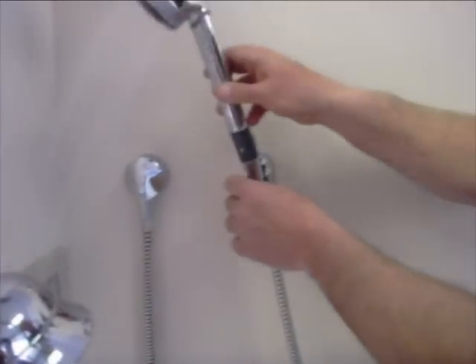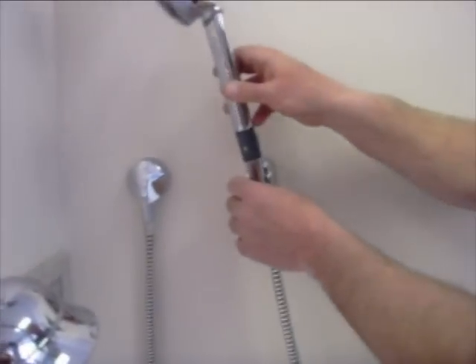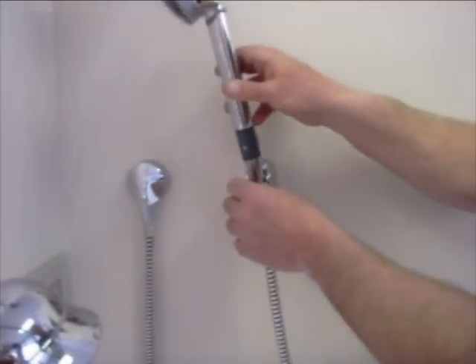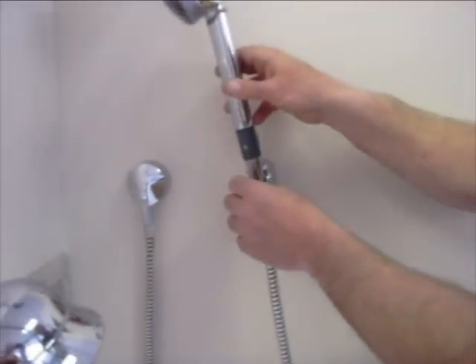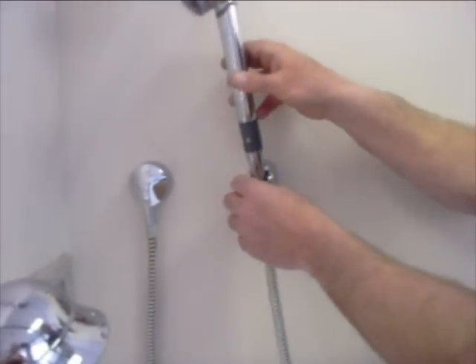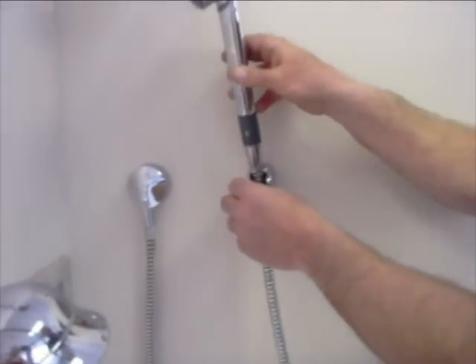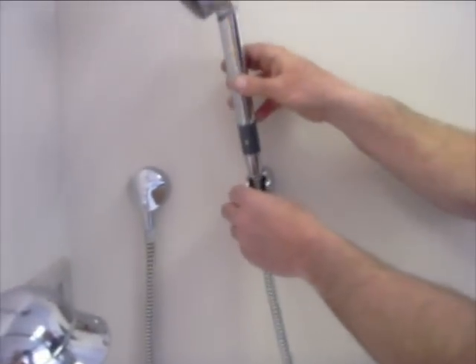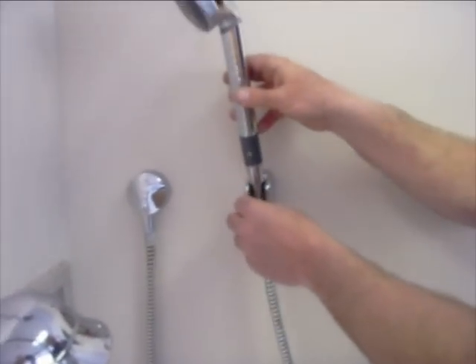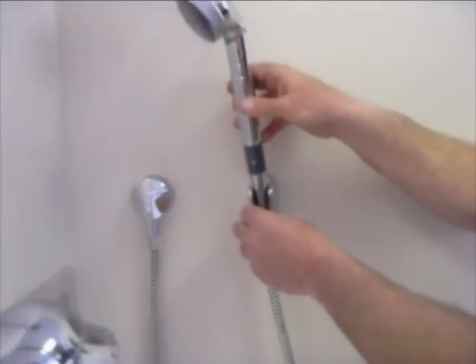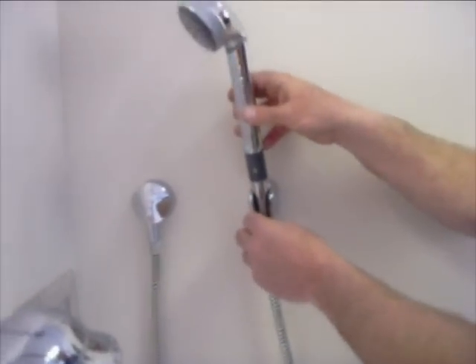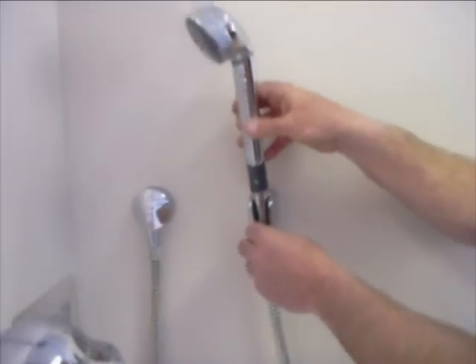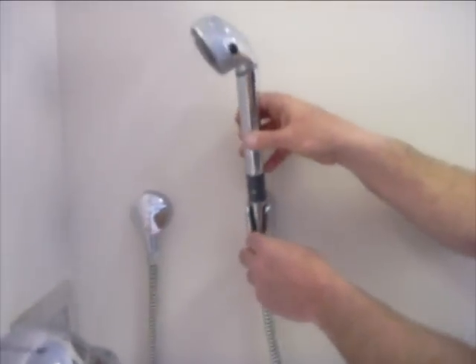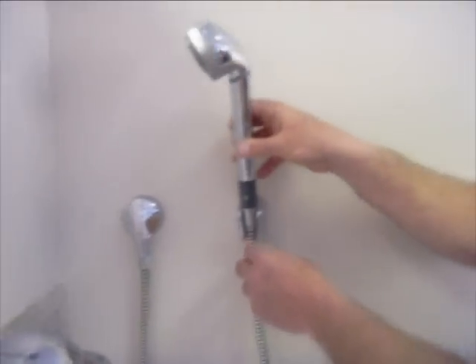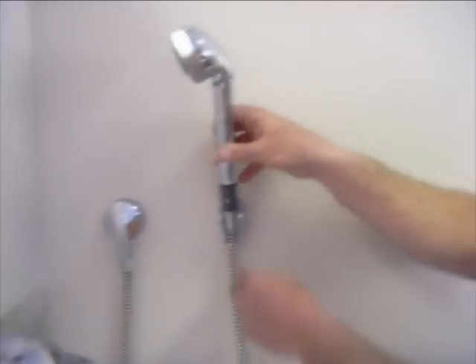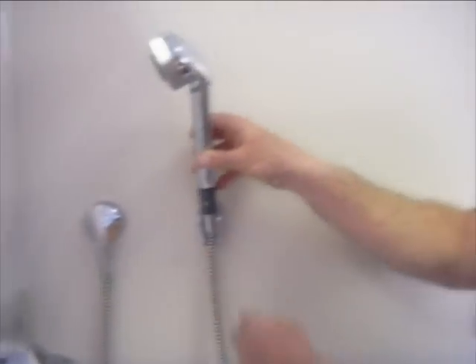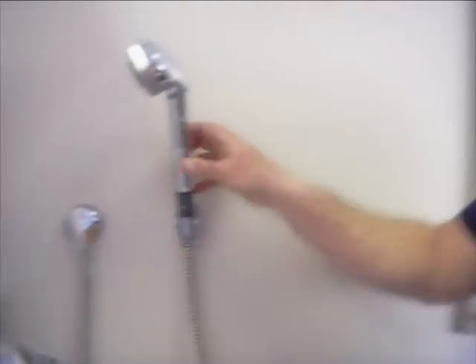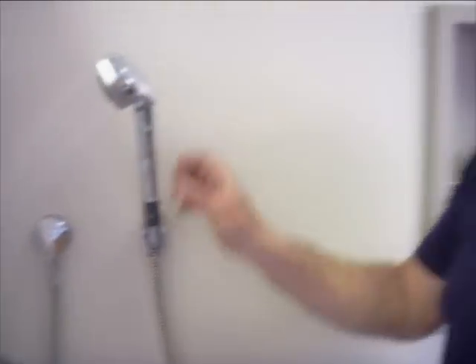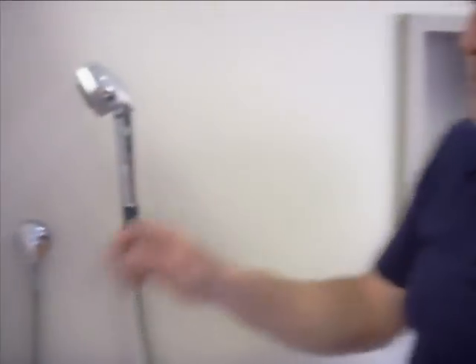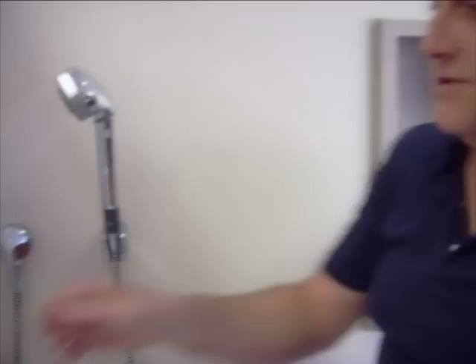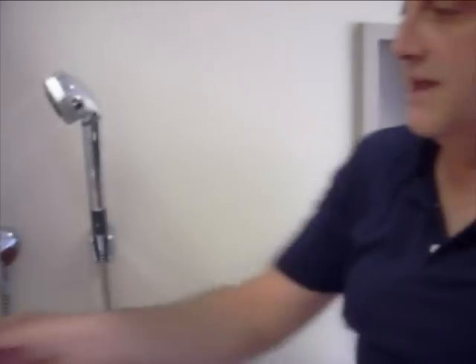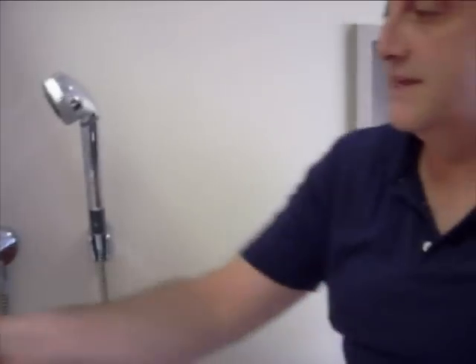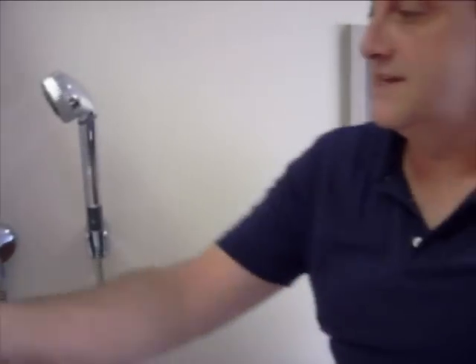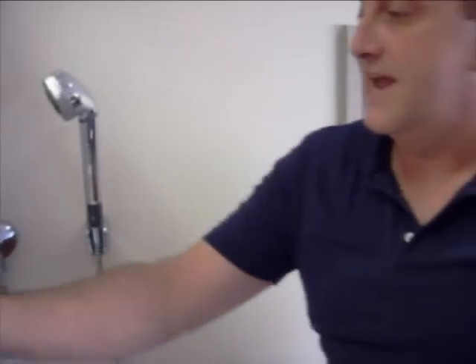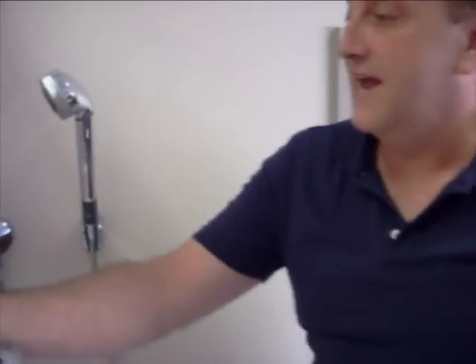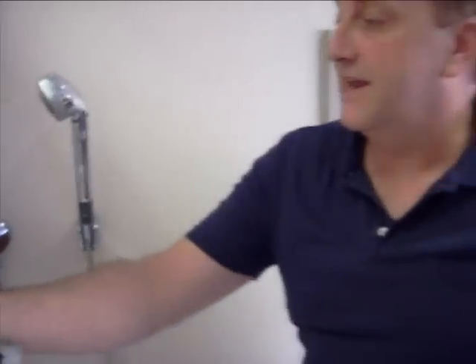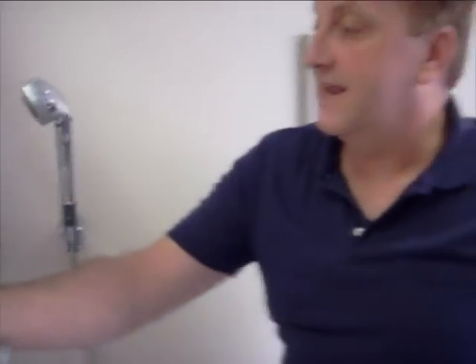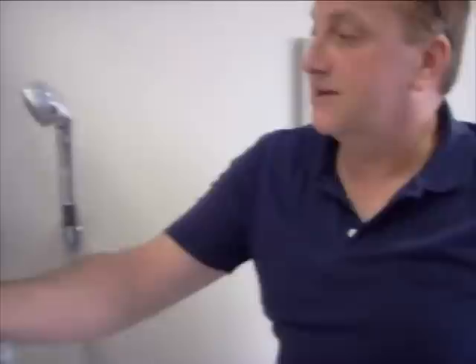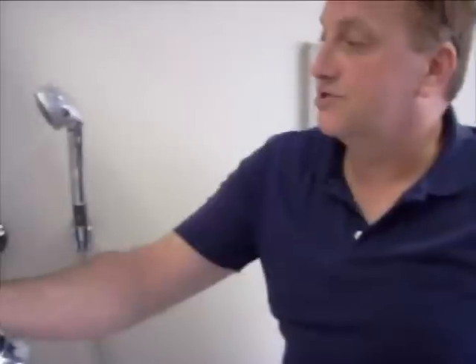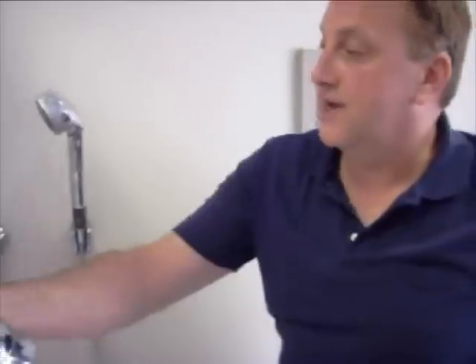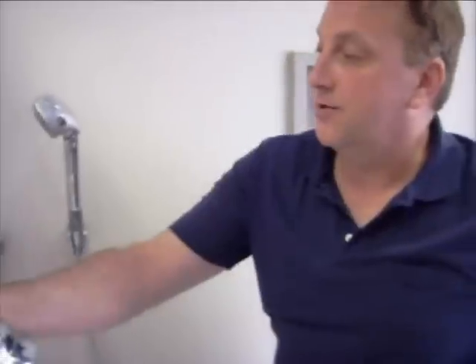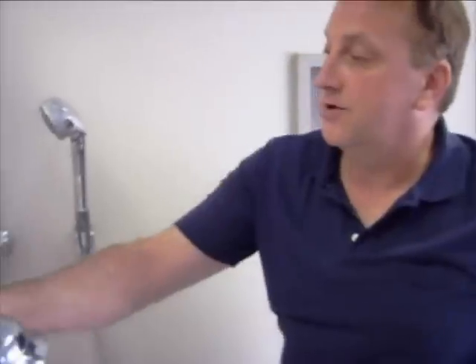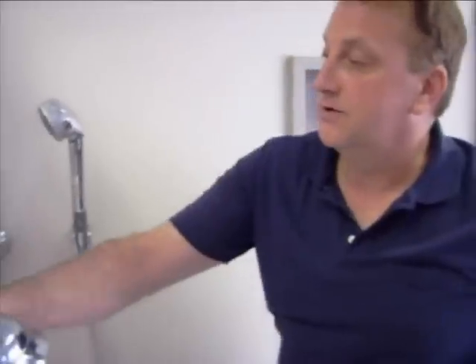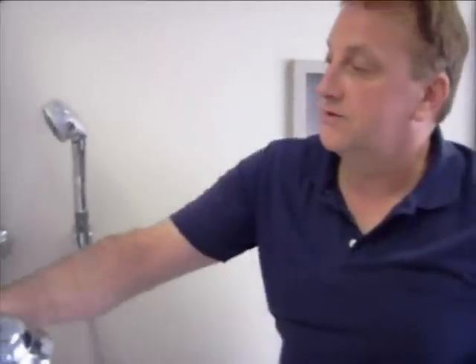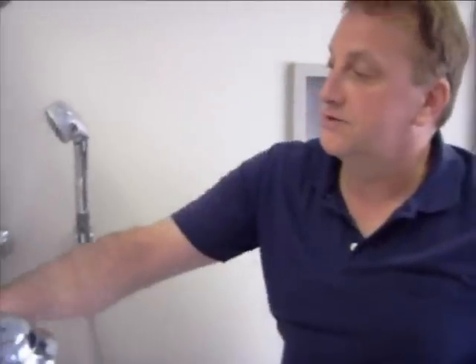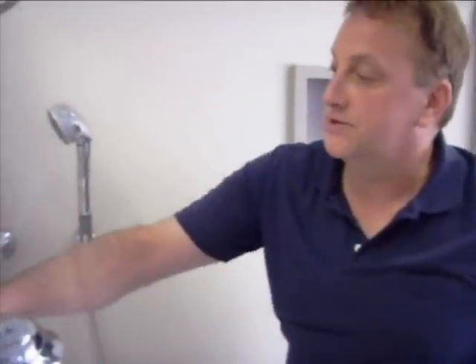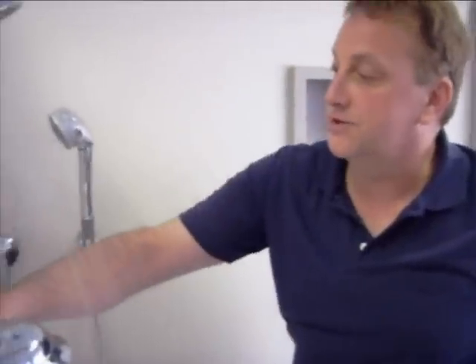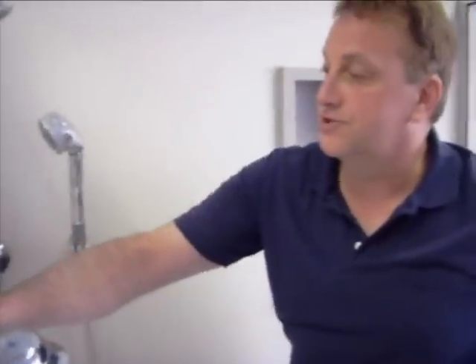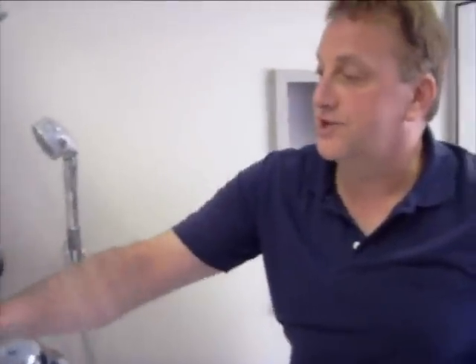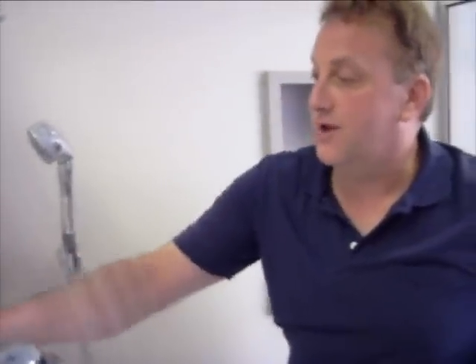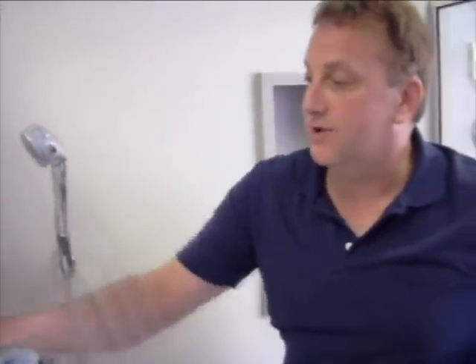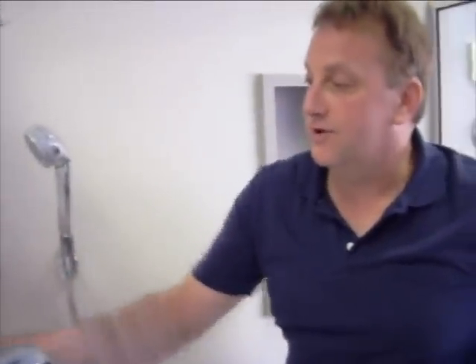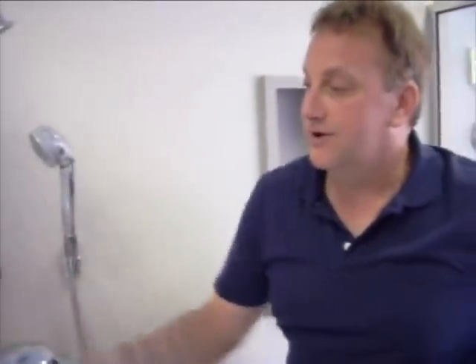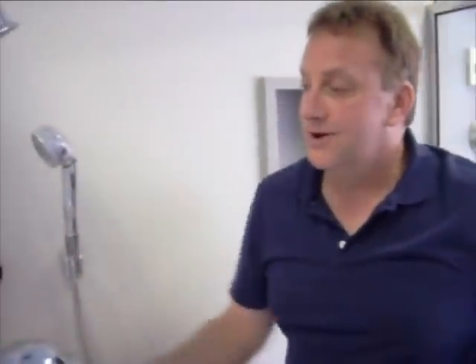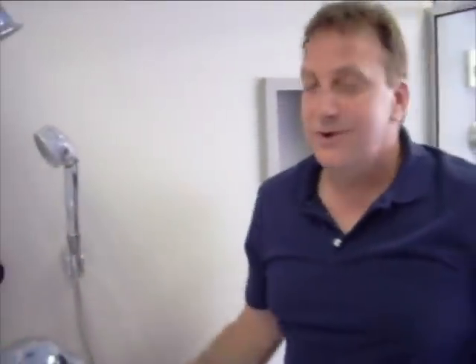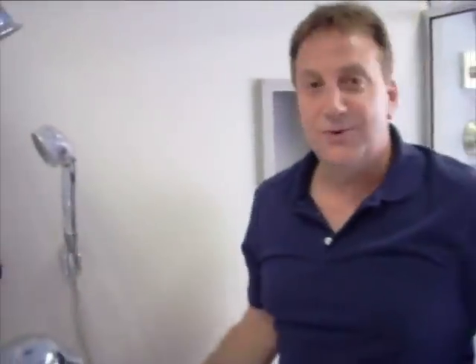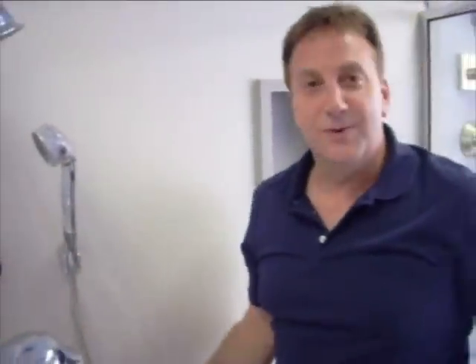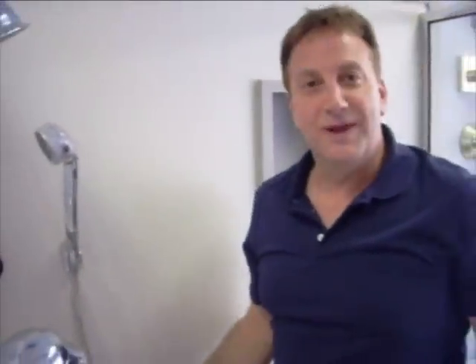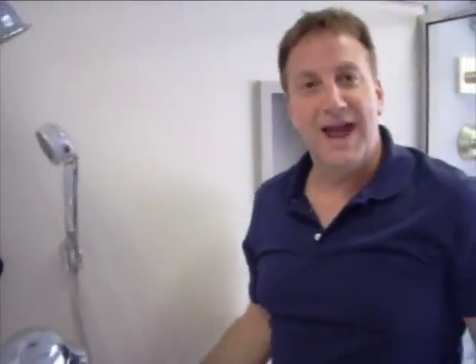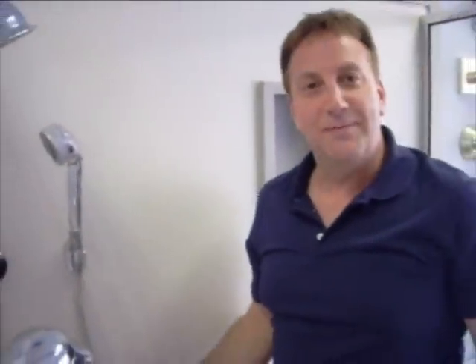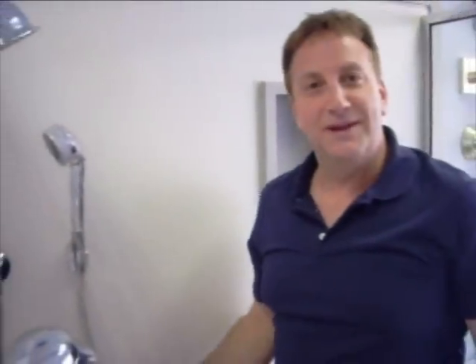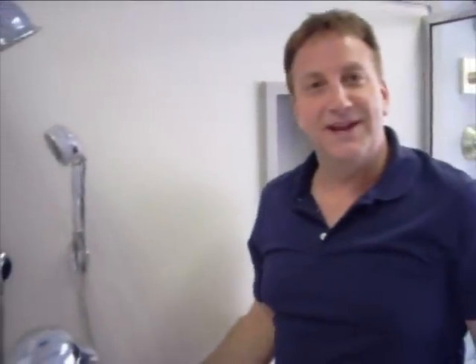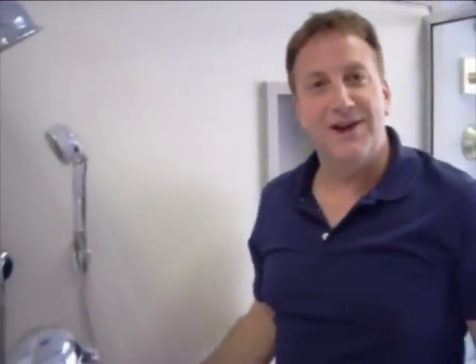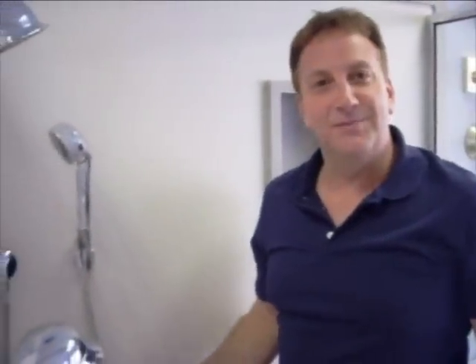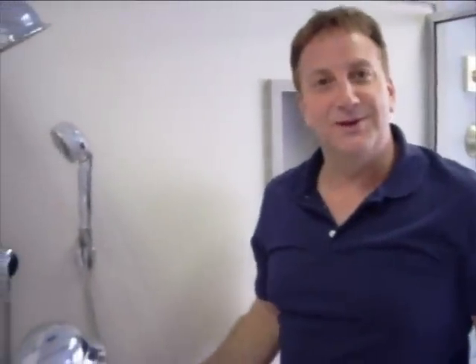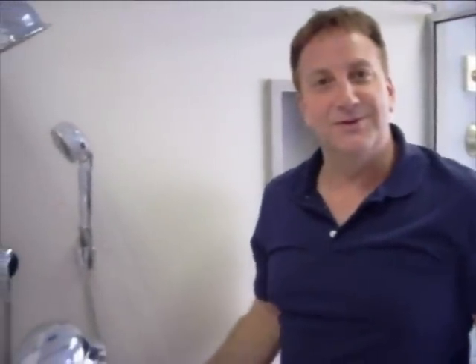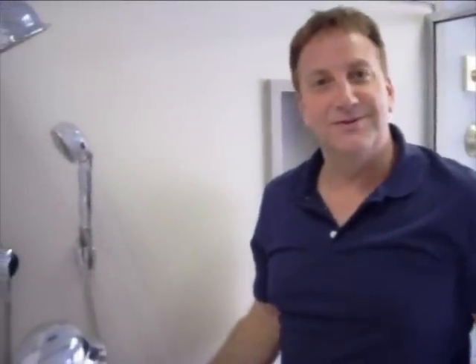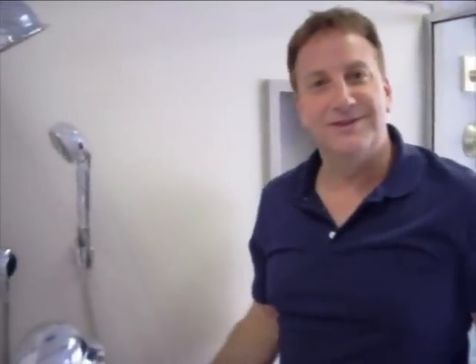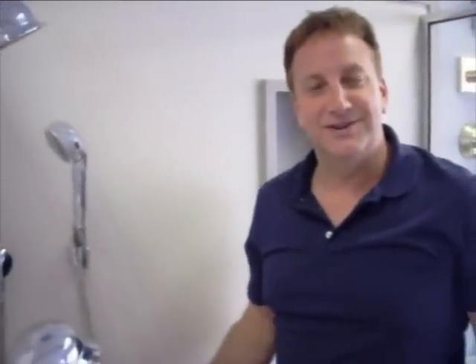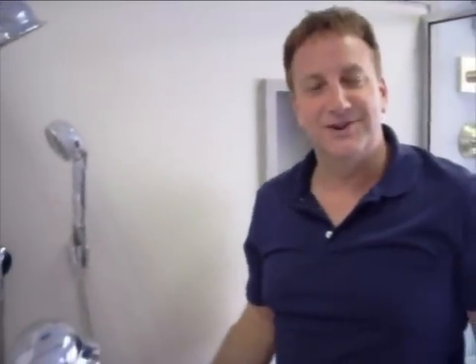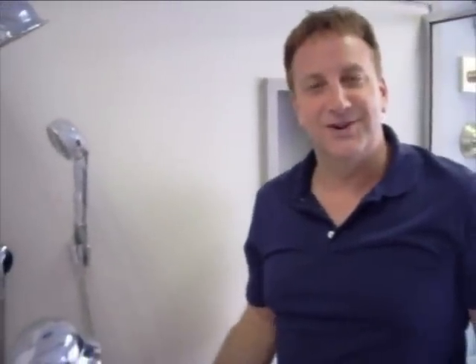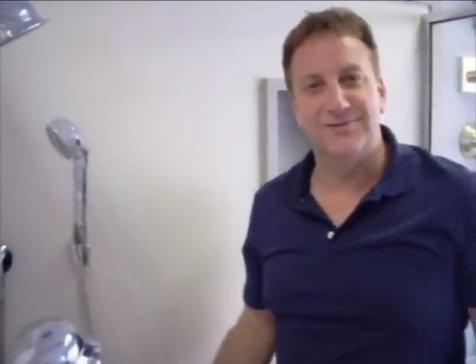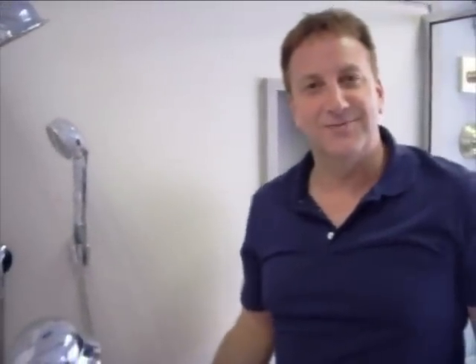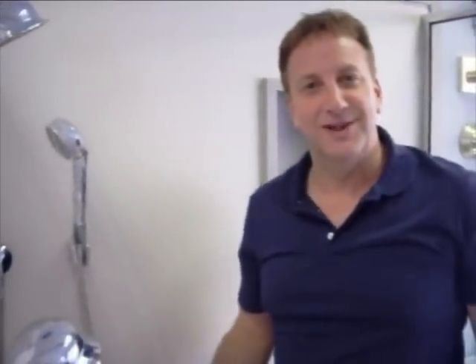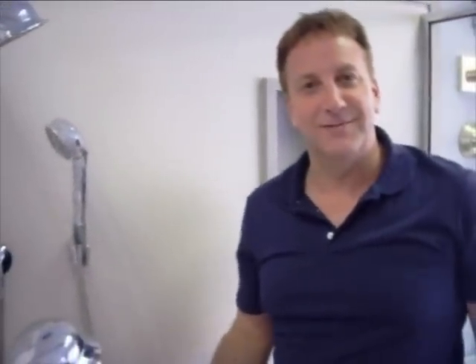So whatever way you'd like to add a hand shower to your shower, we'll be happy to help you with Tarvin Plumbing.